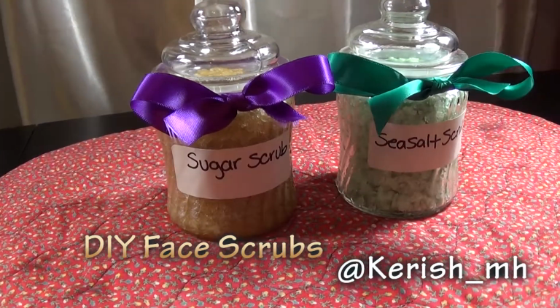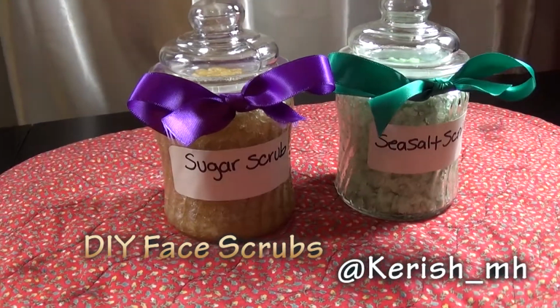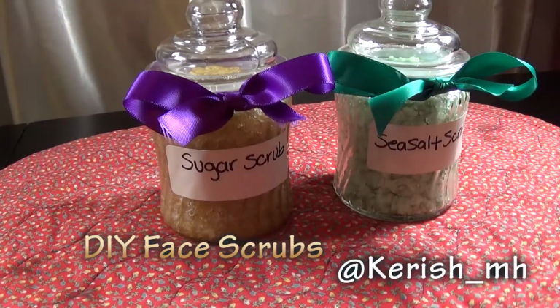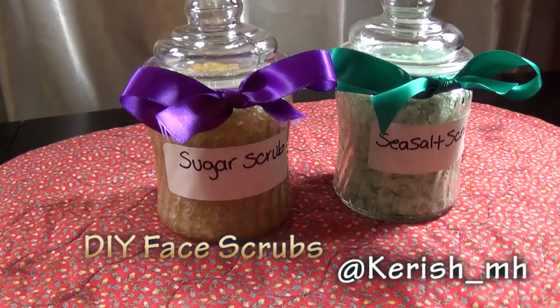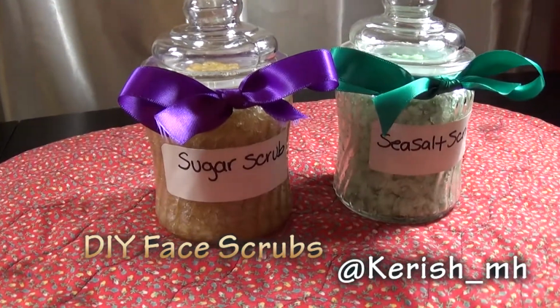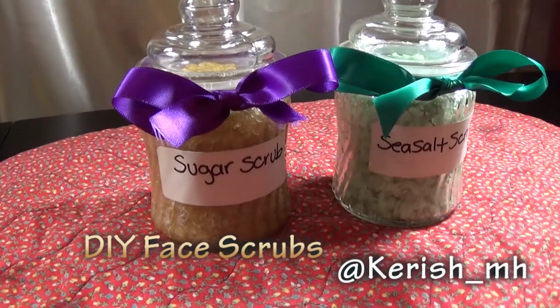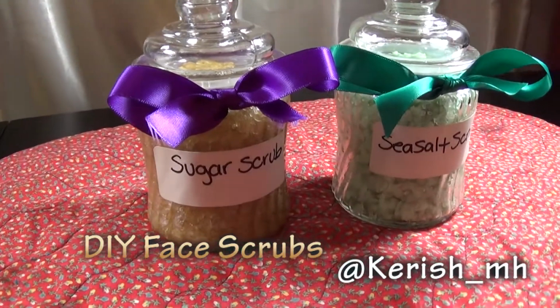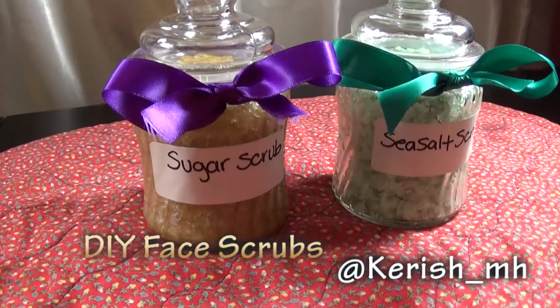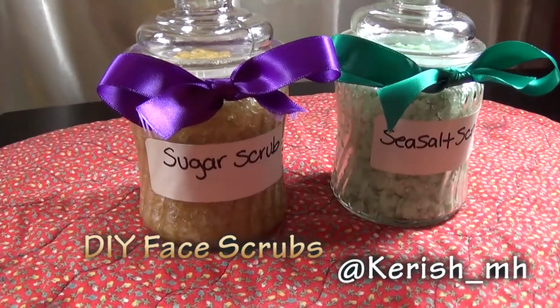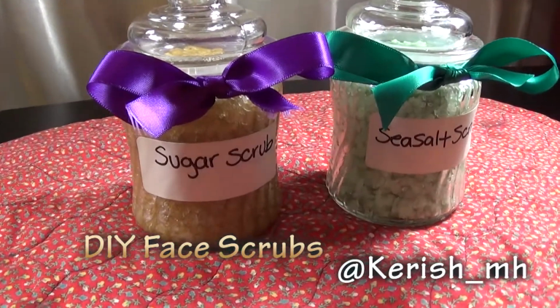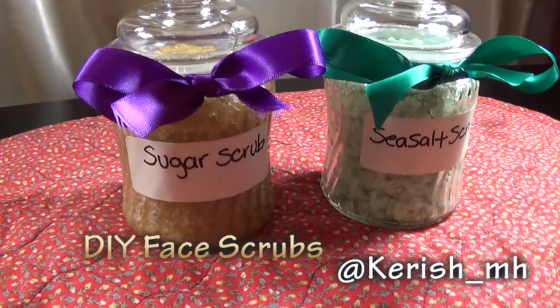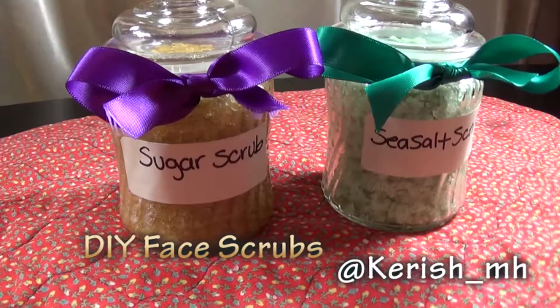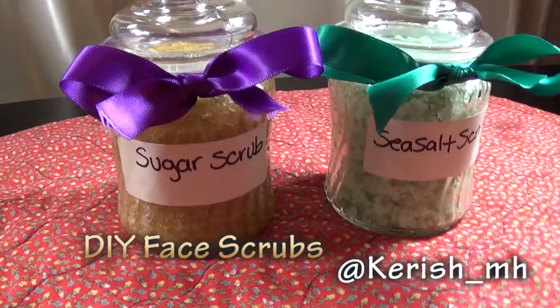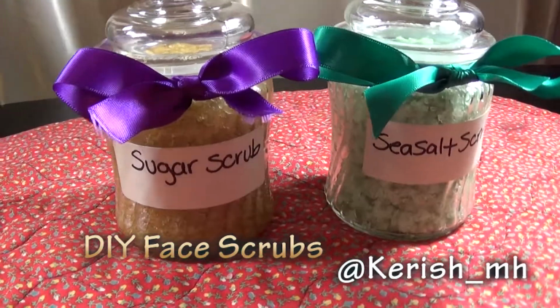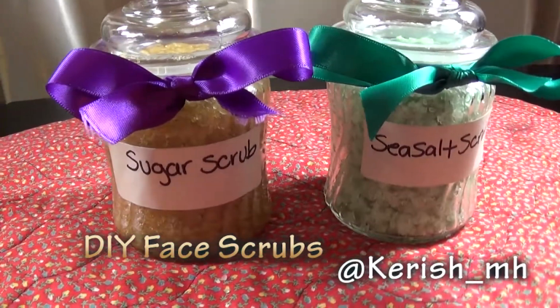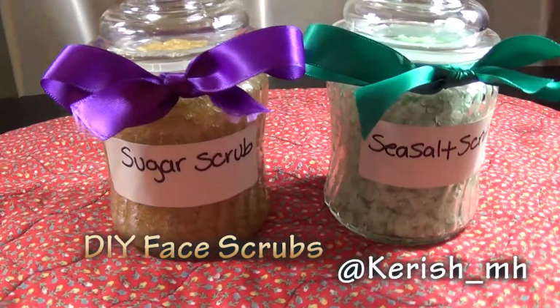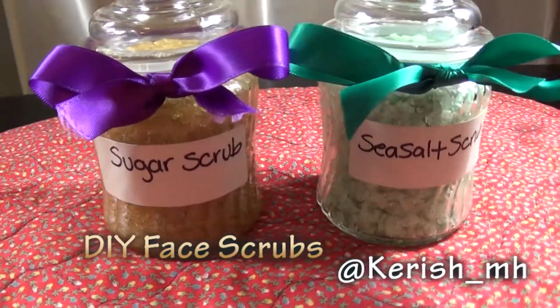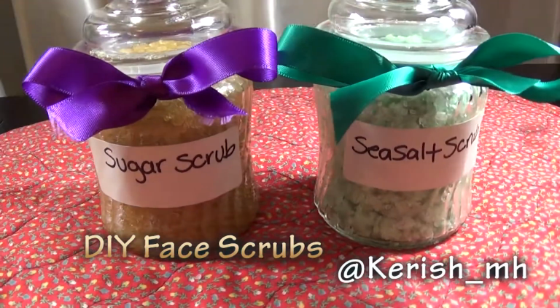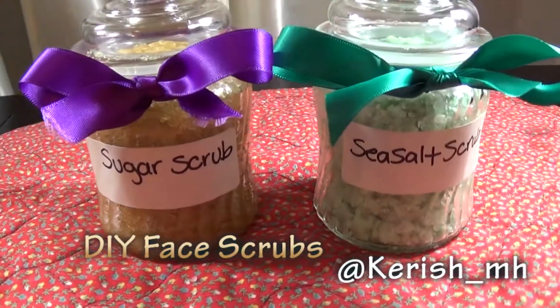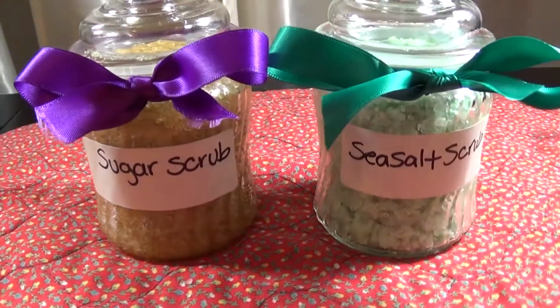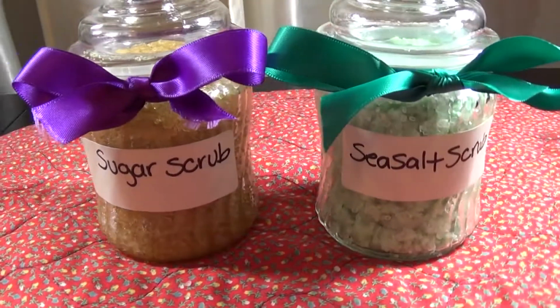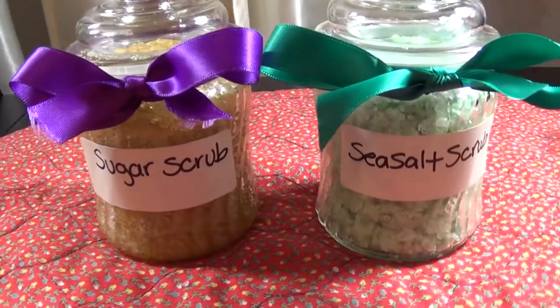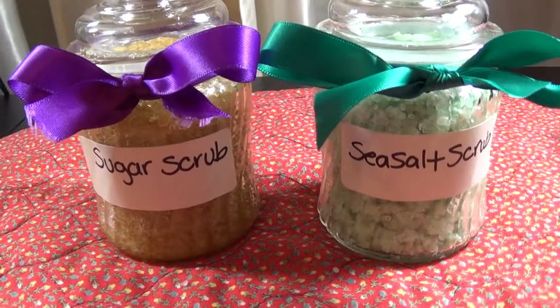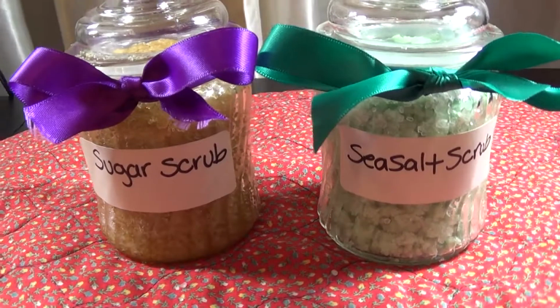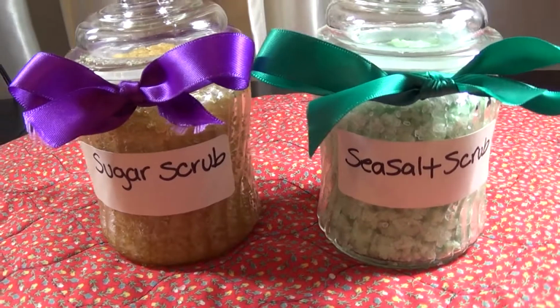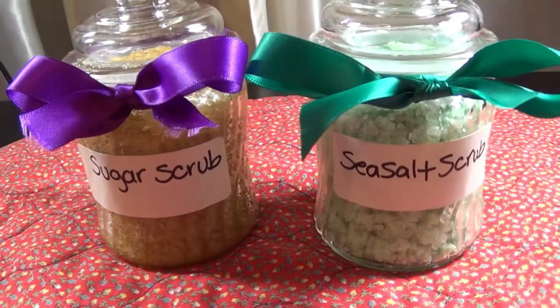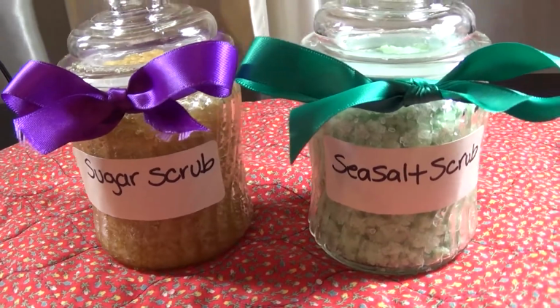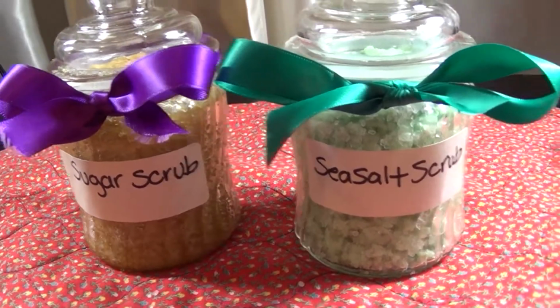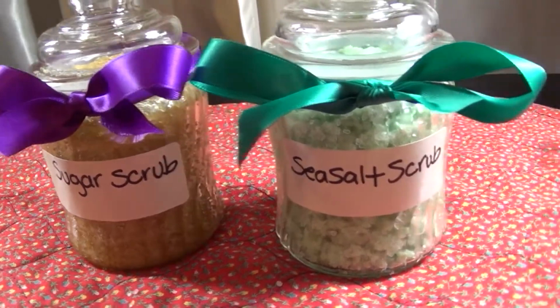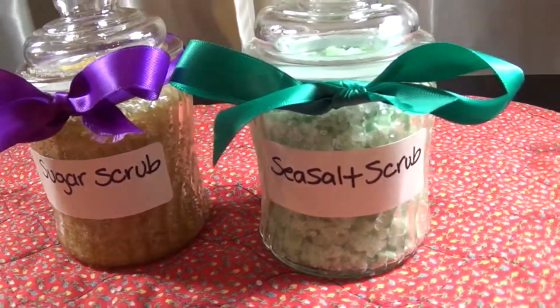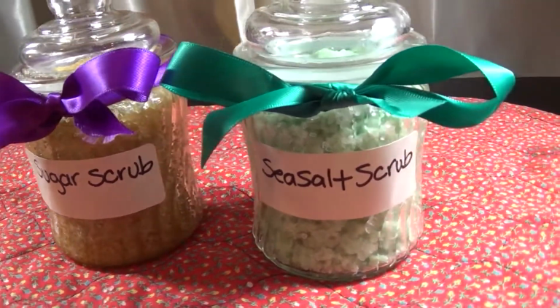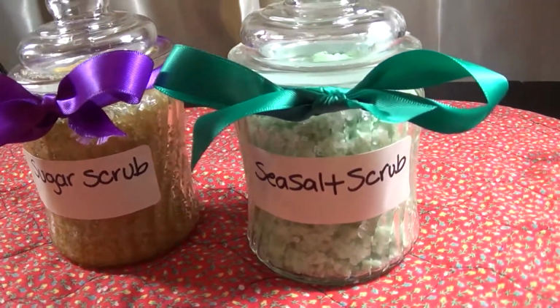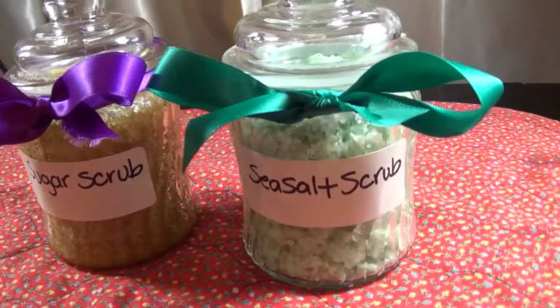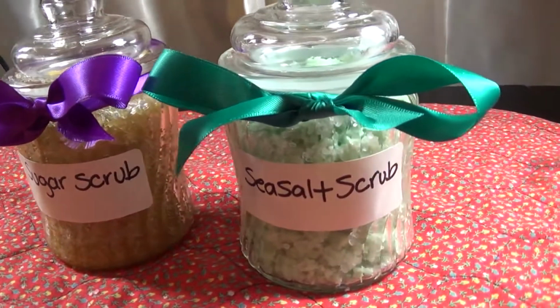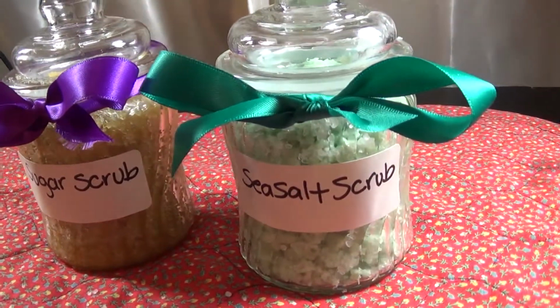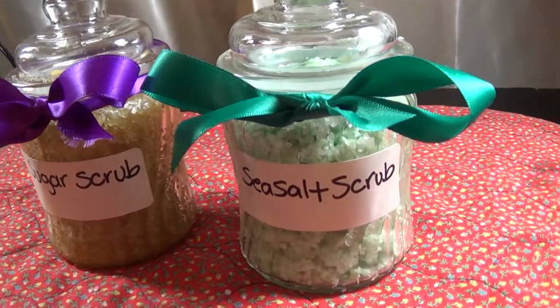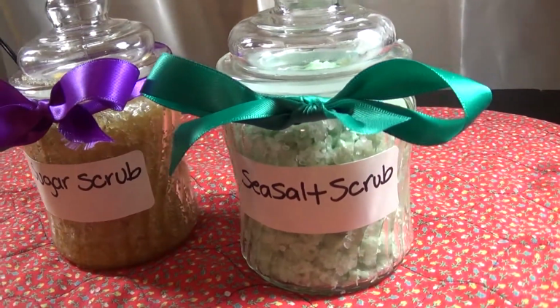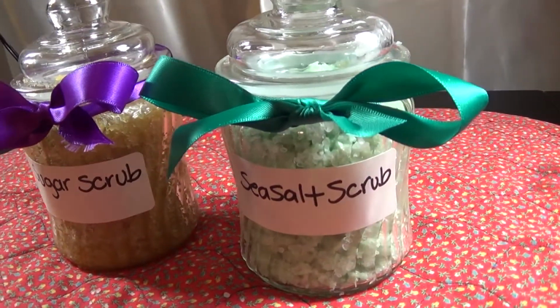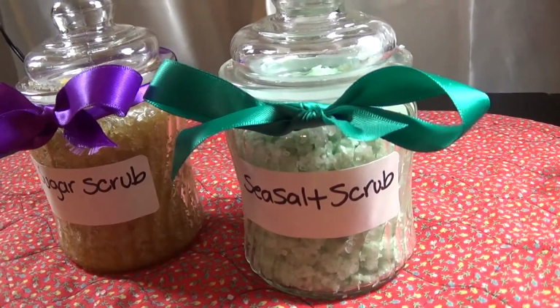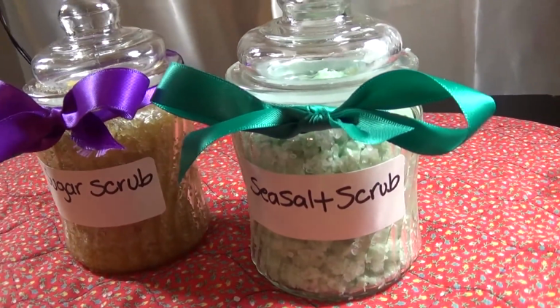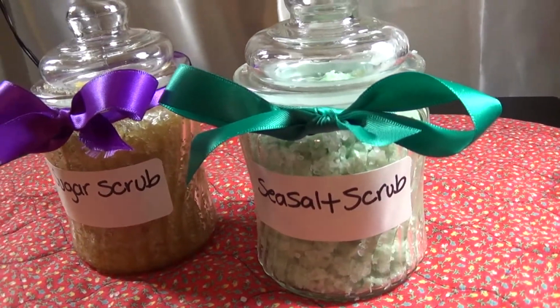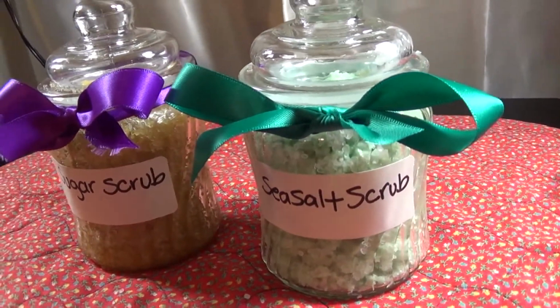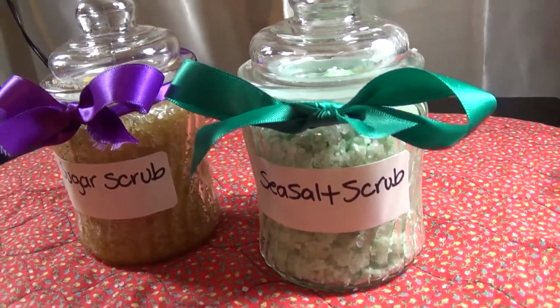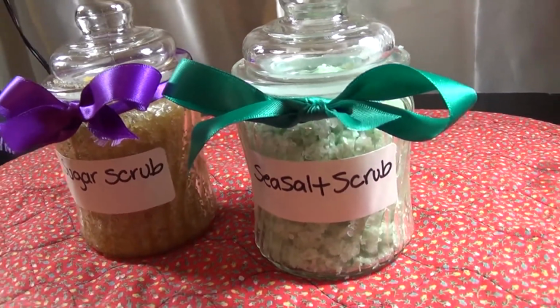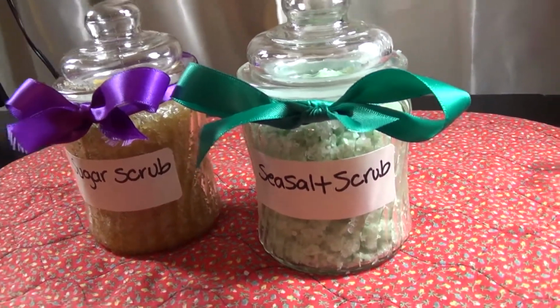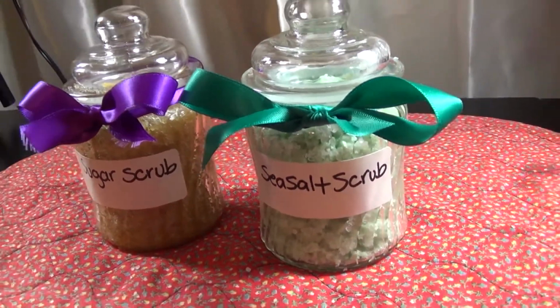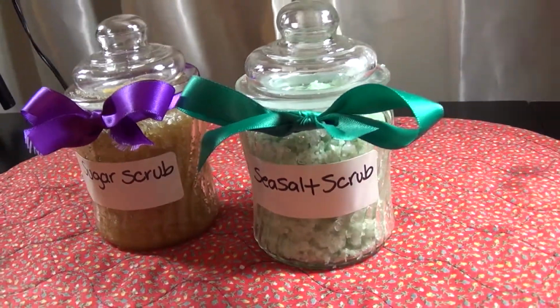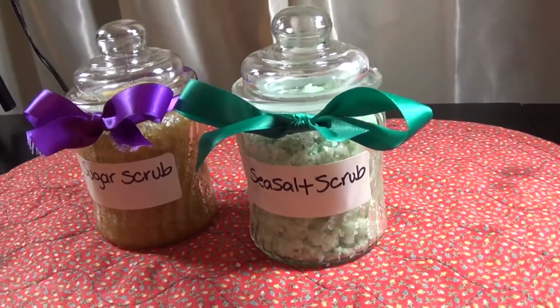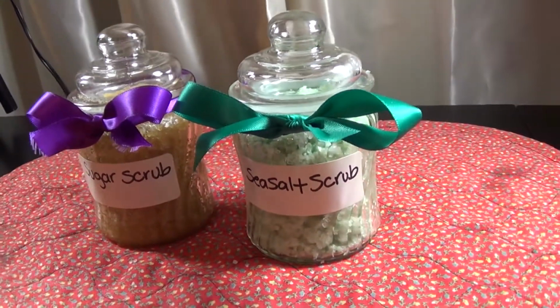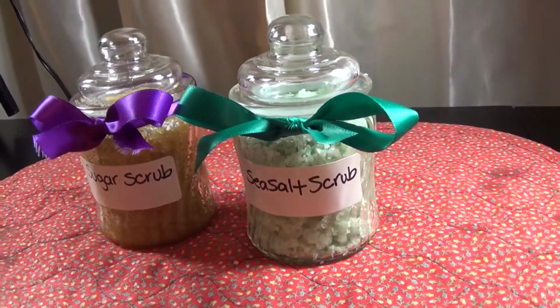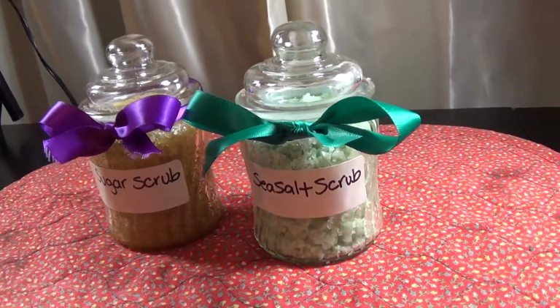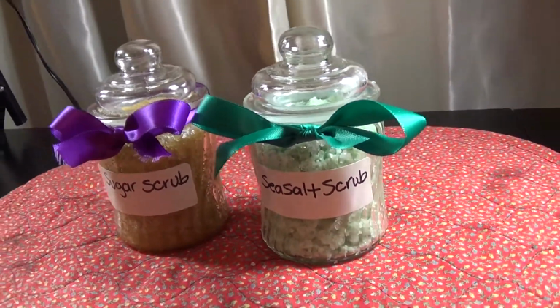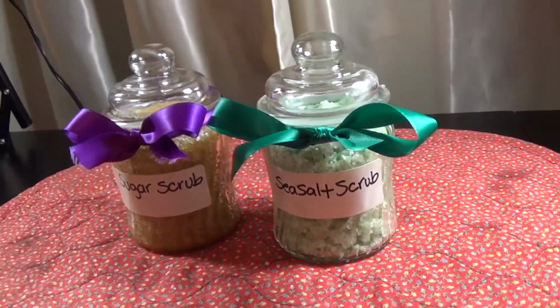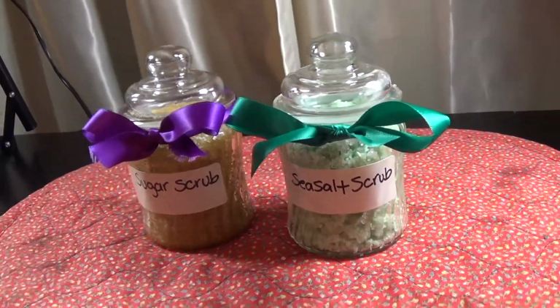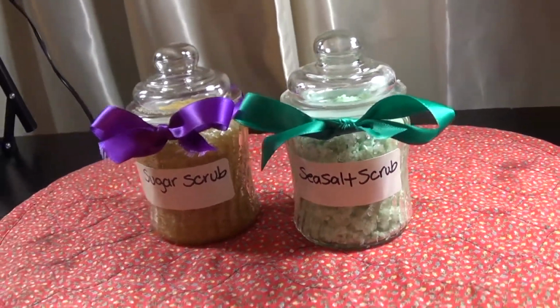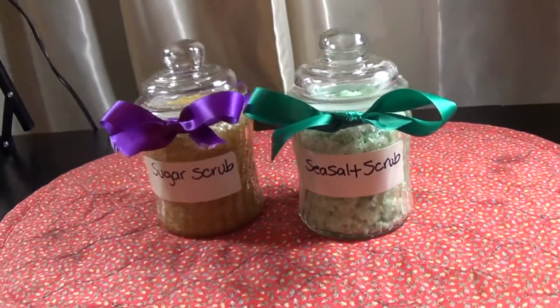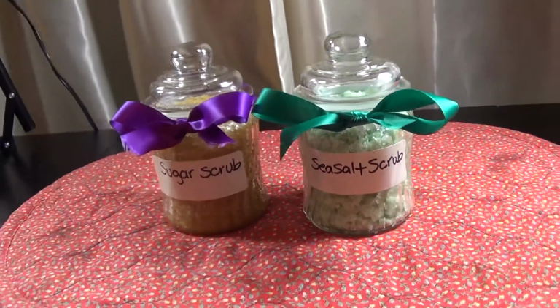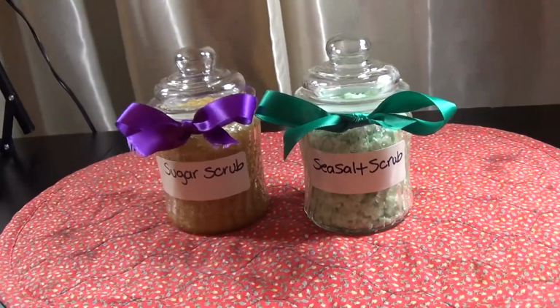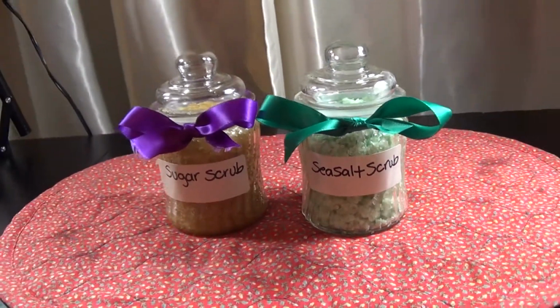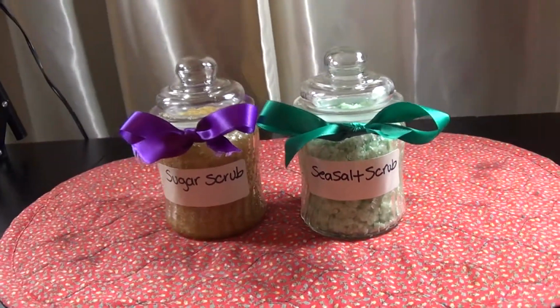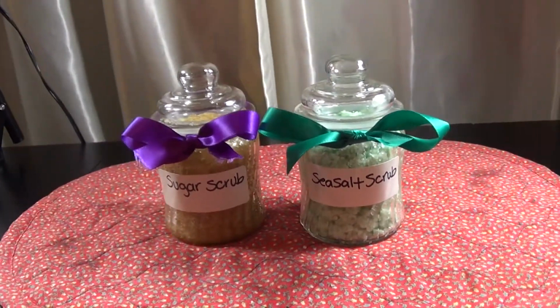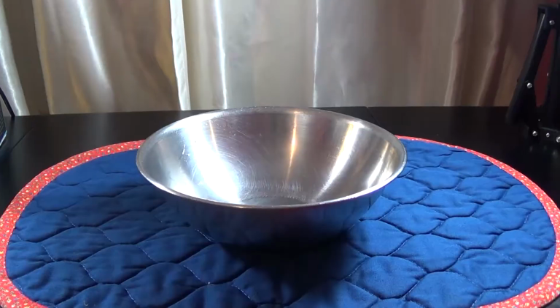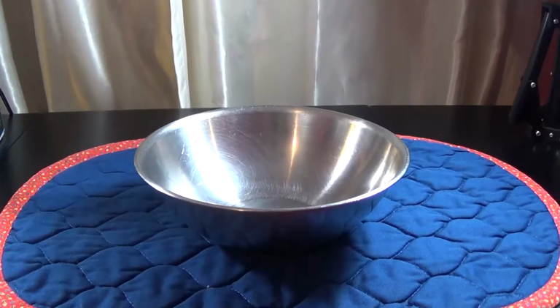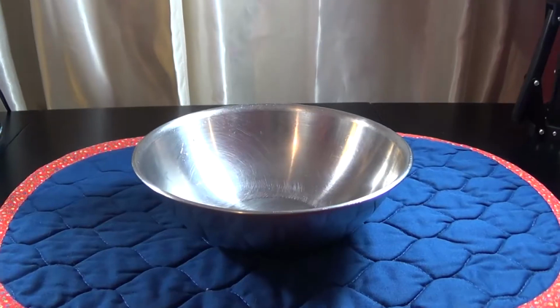Hey everyone, here's a quick tutorial on how to make your own homemade sugar and sea salt facial scrubs. Let's get started.